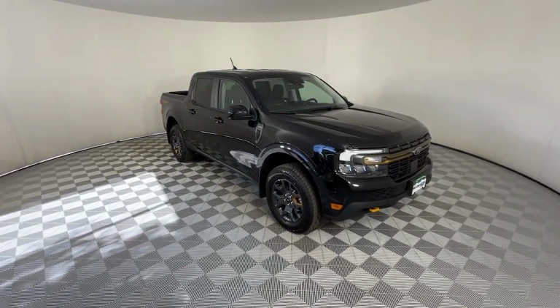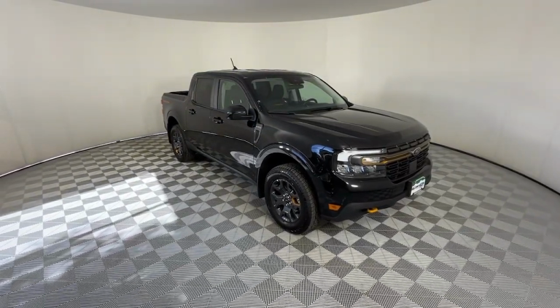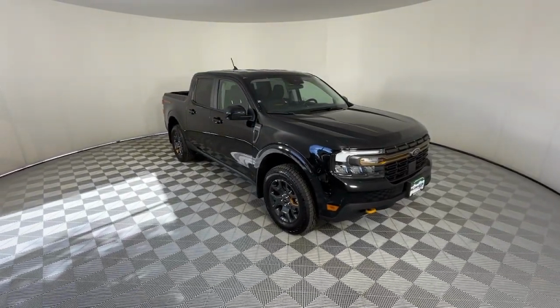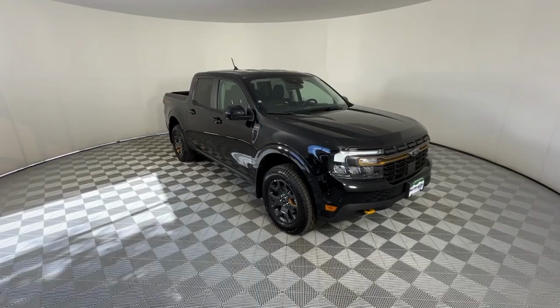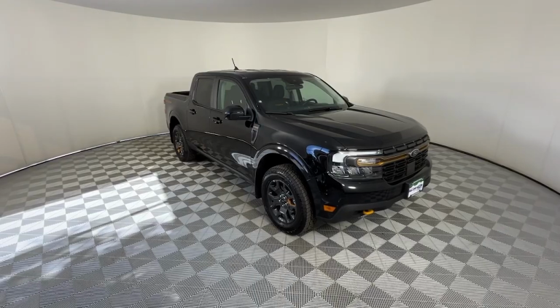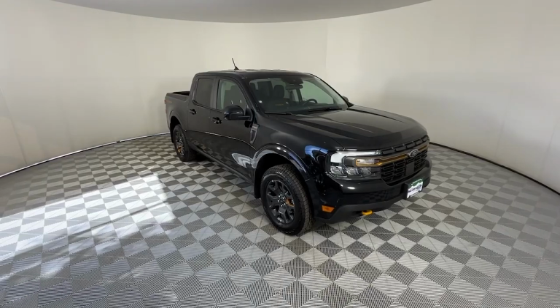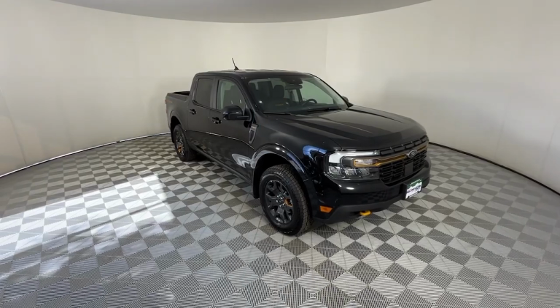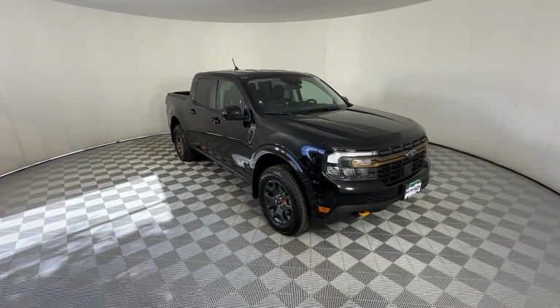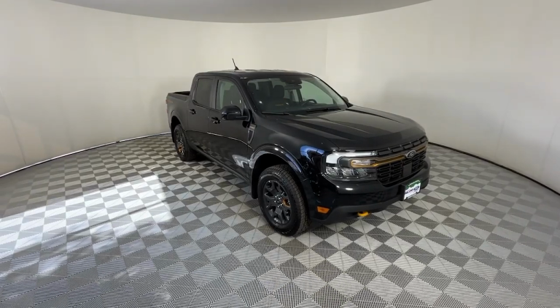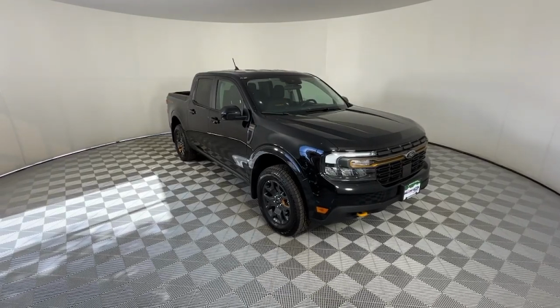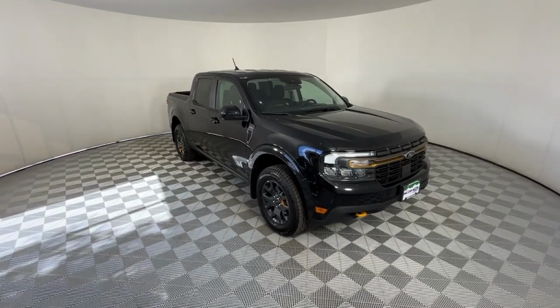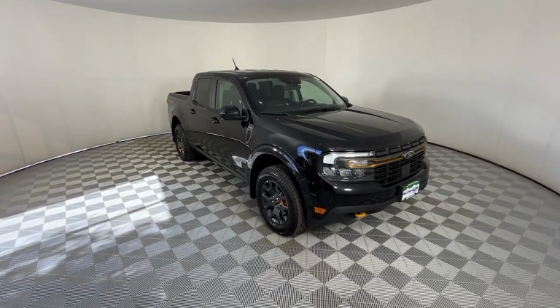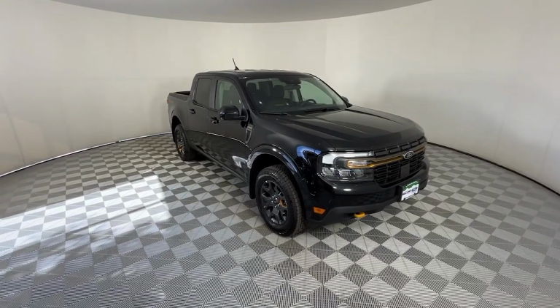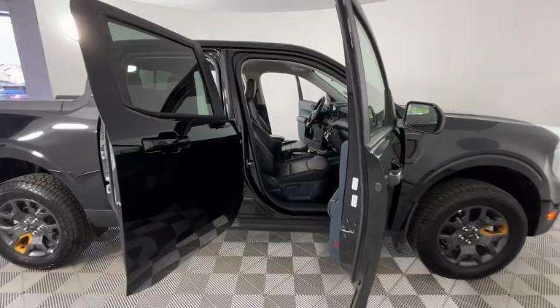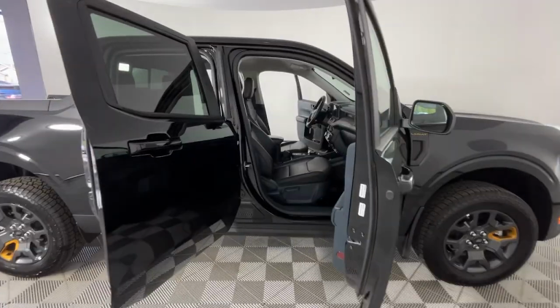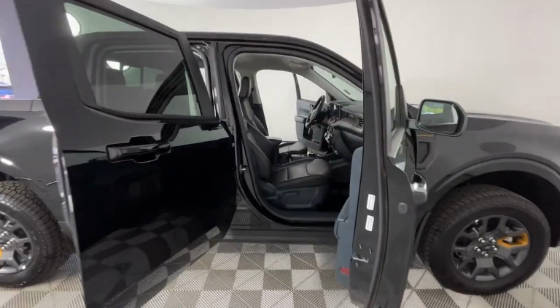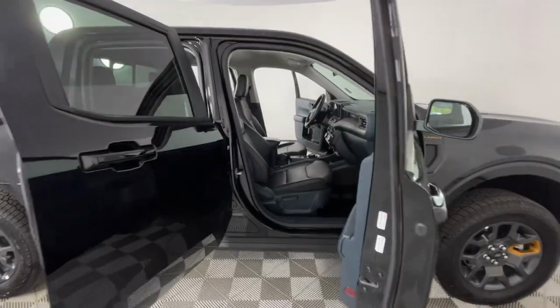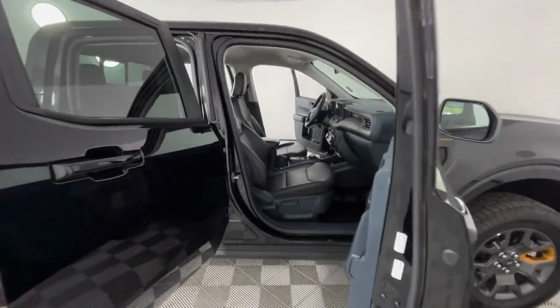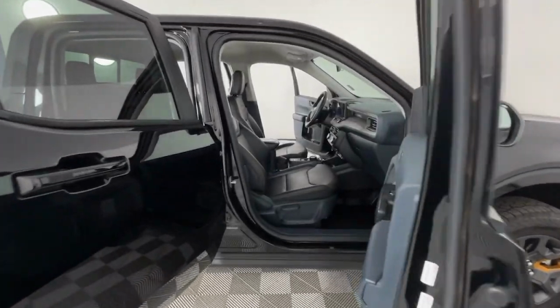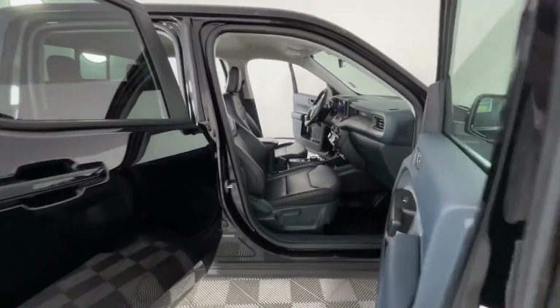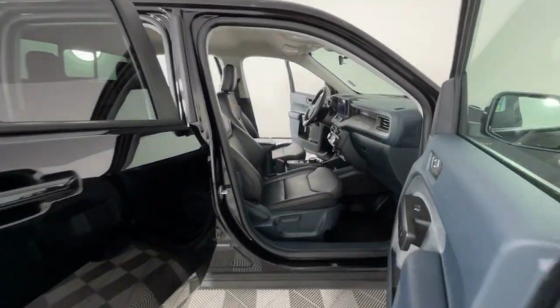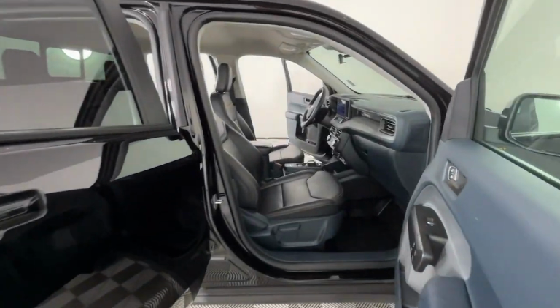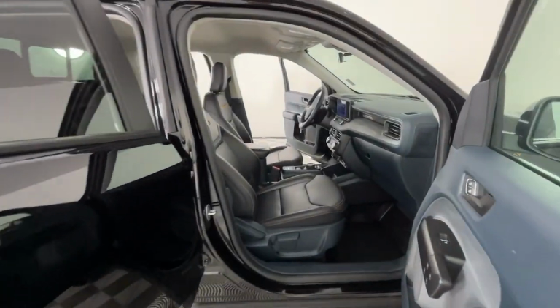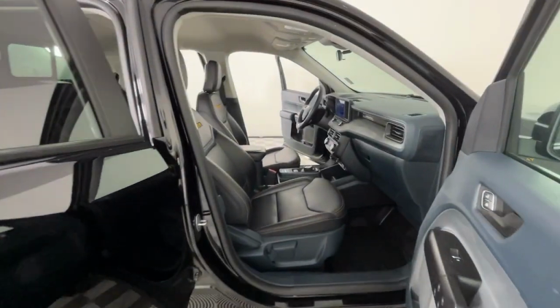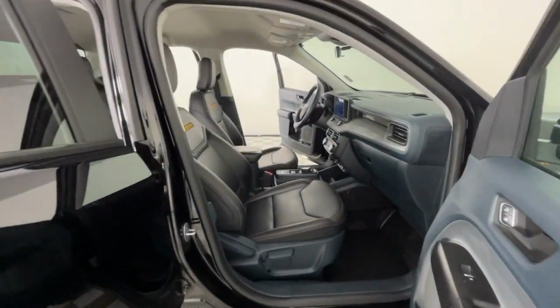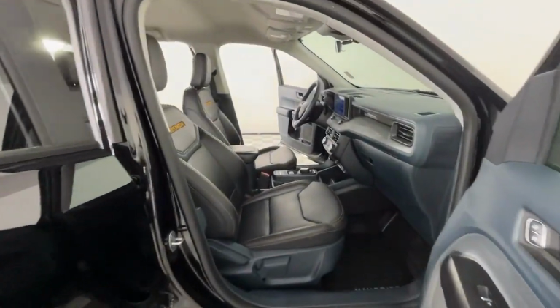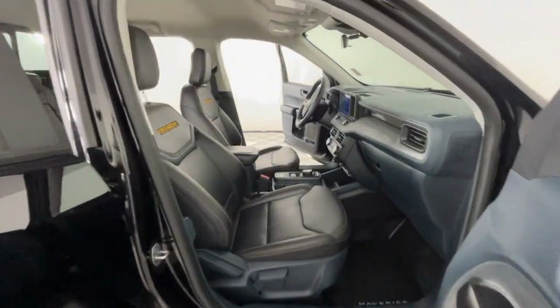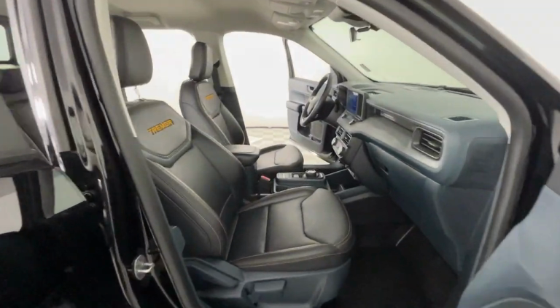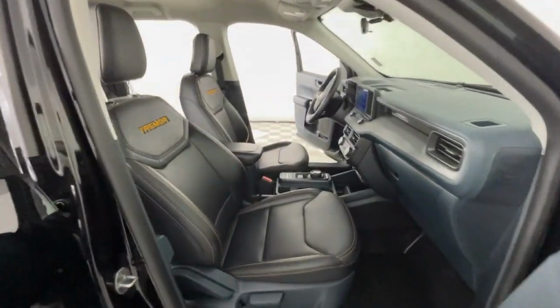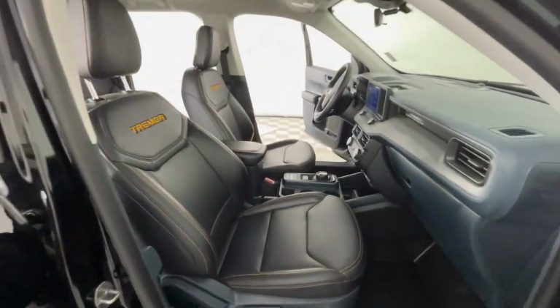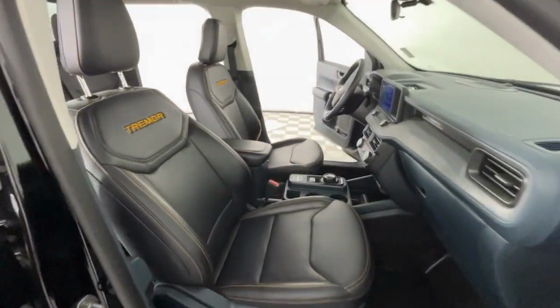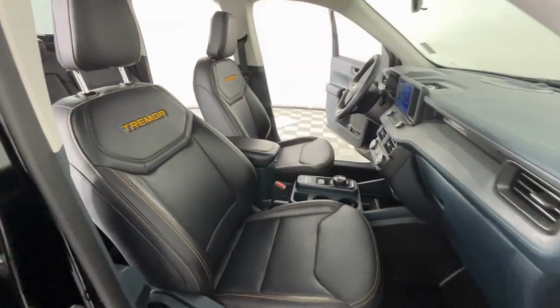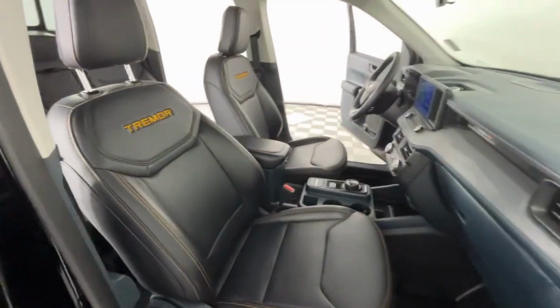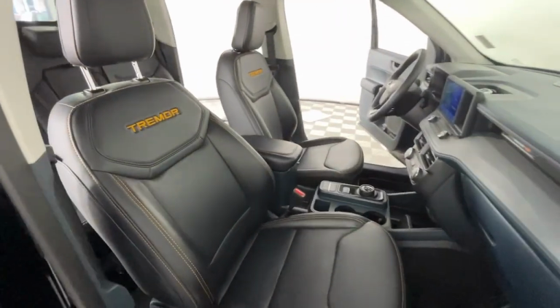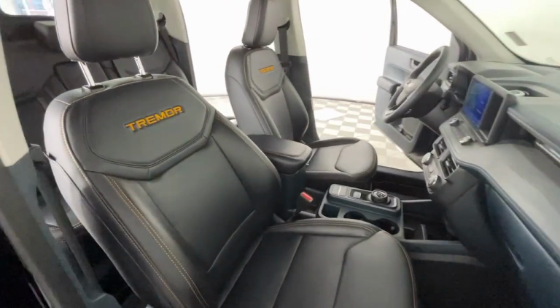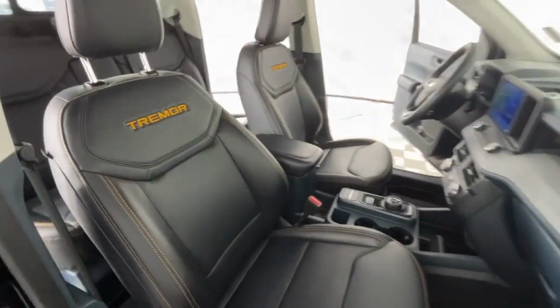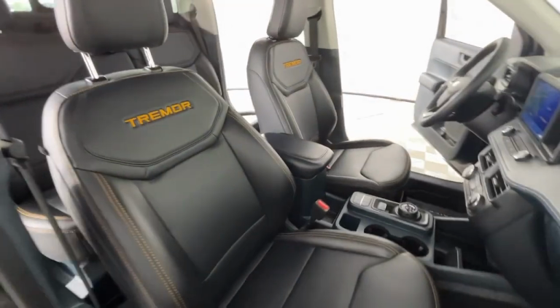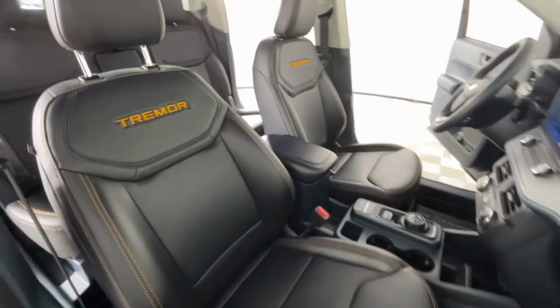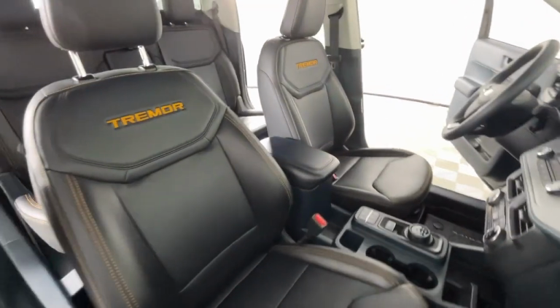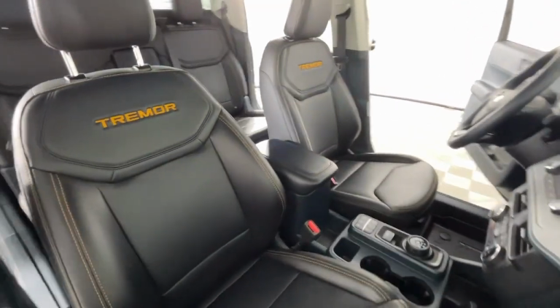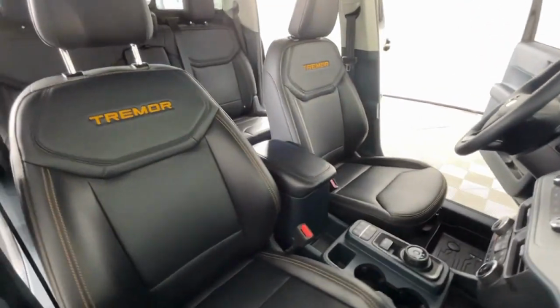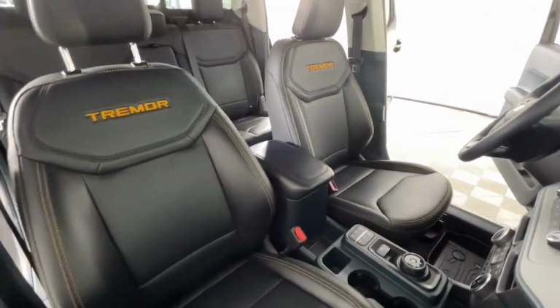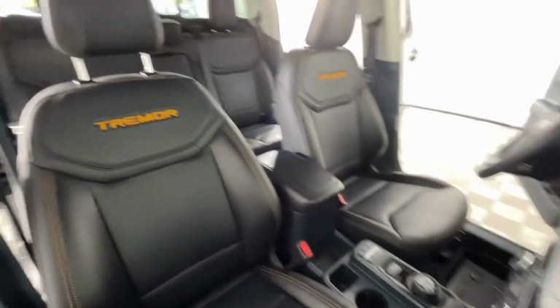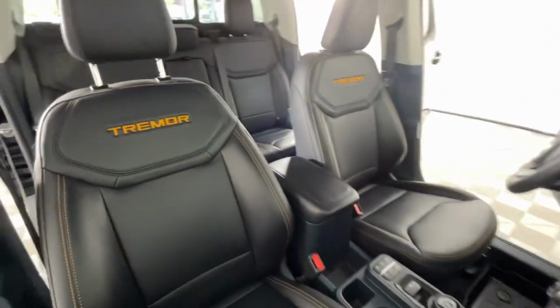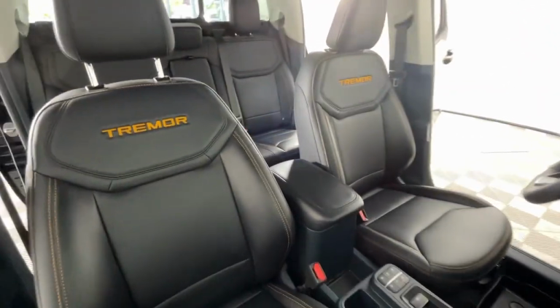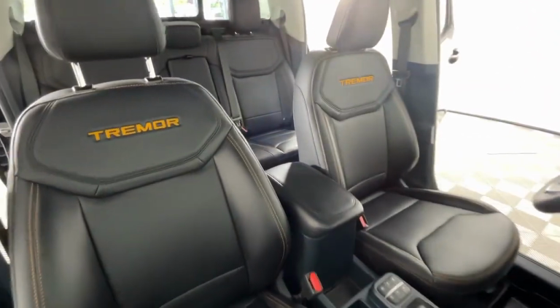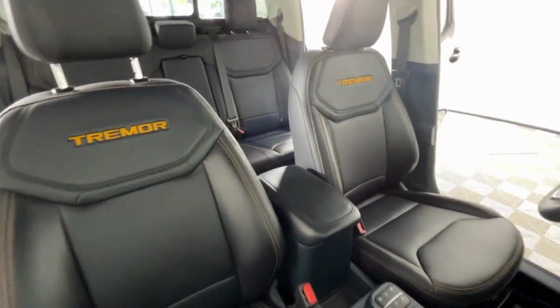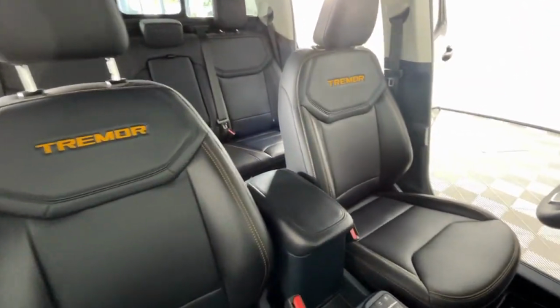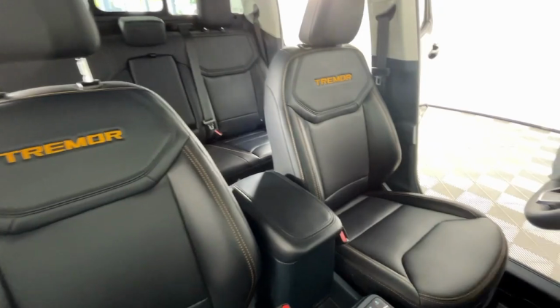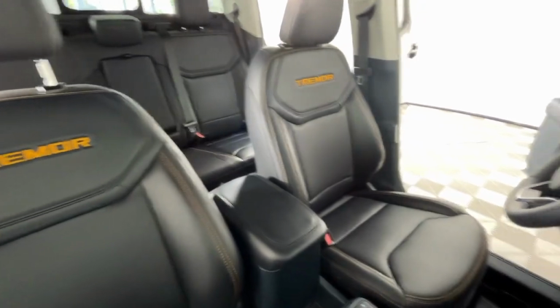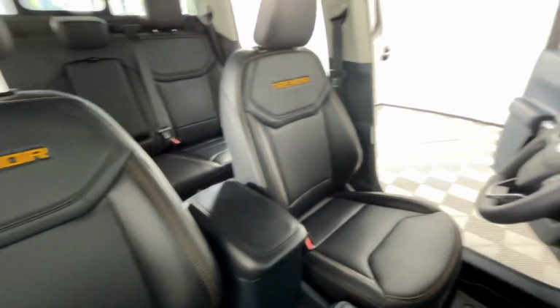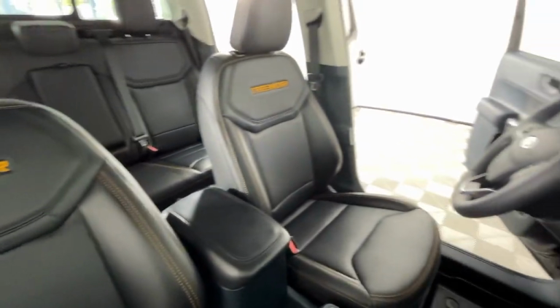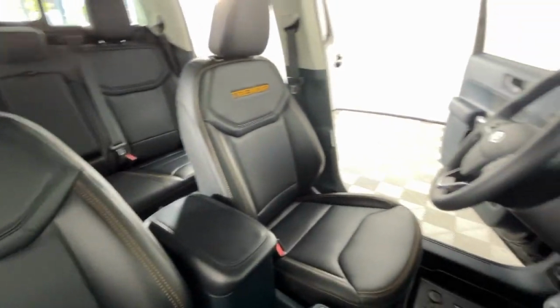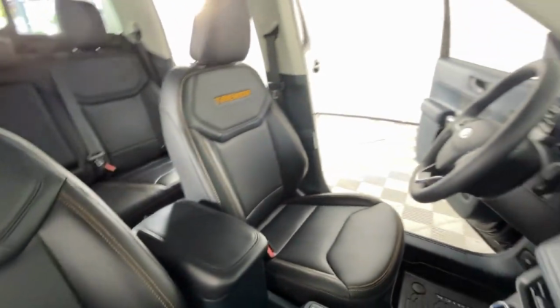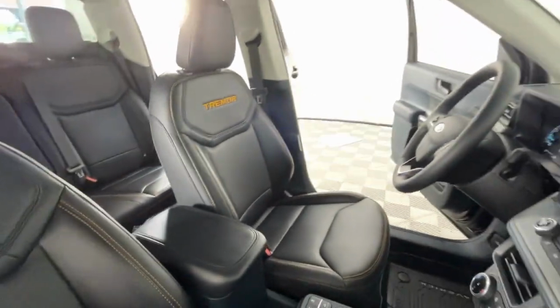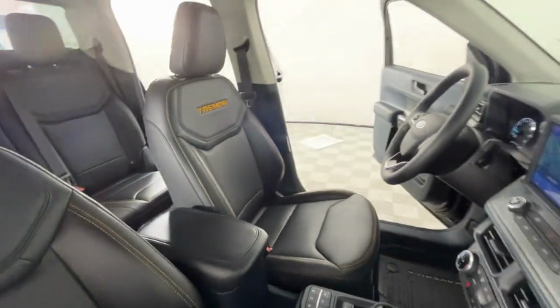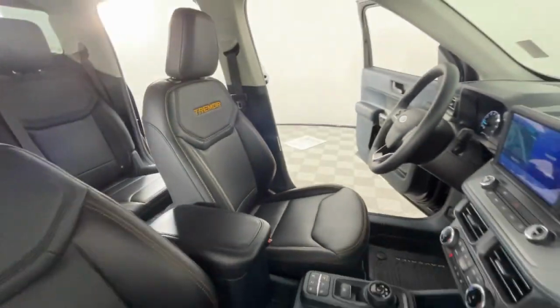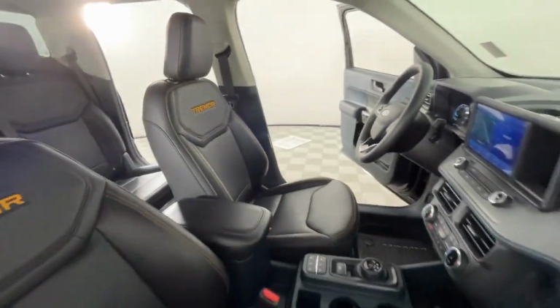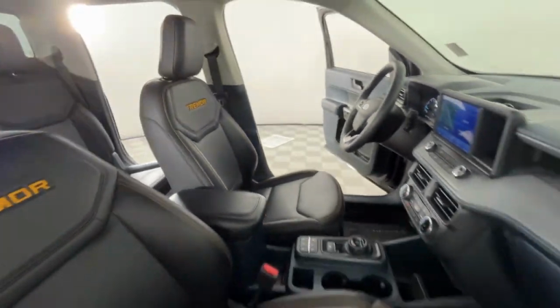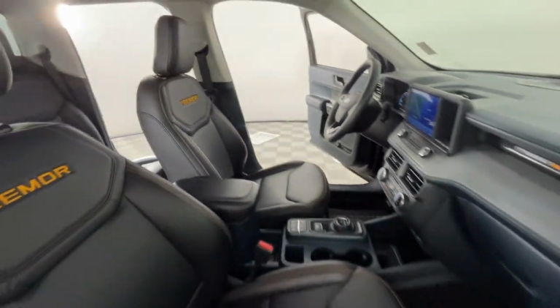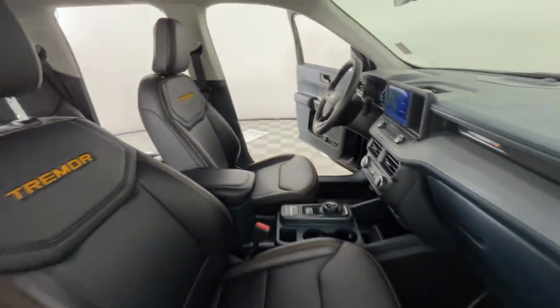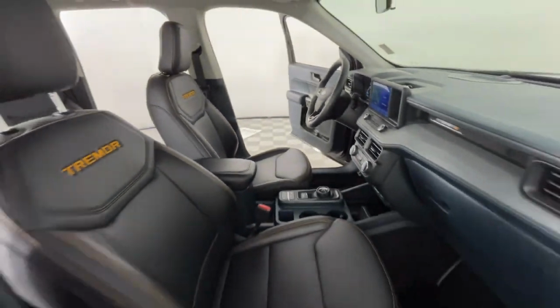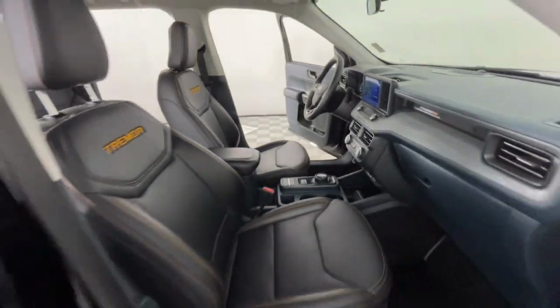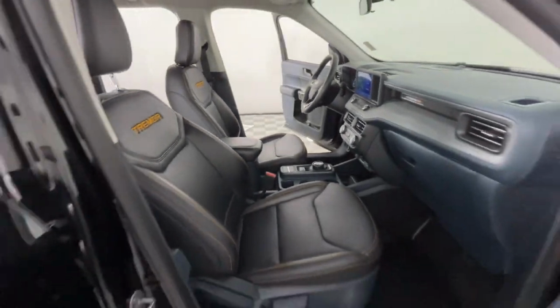Don't miss out. This stylish and capable Maverick won't last long. Our team will give you an outstanding test drive experience. Stop in today.